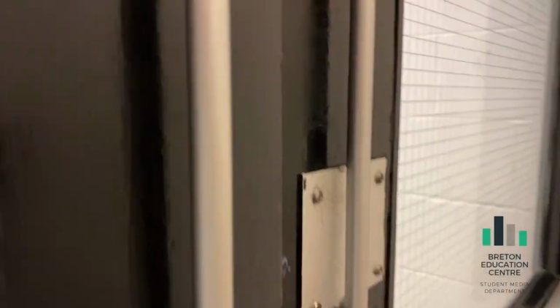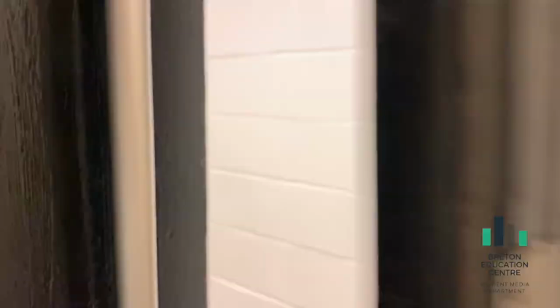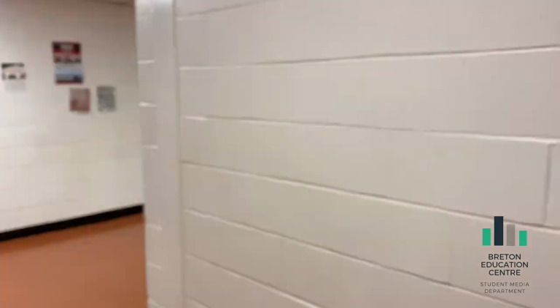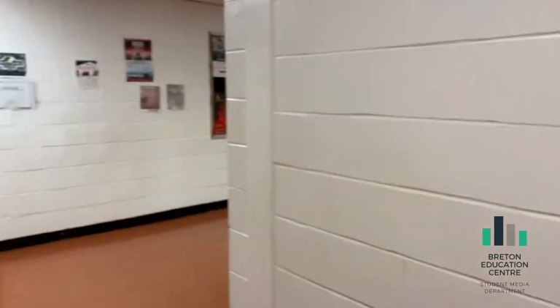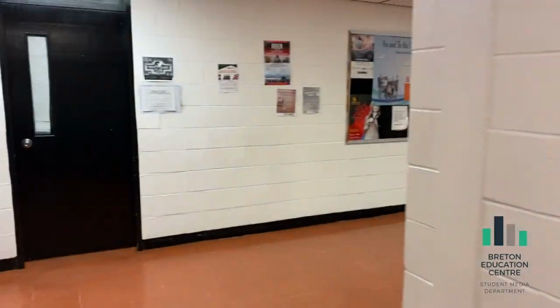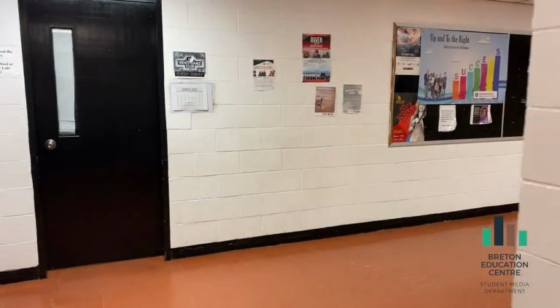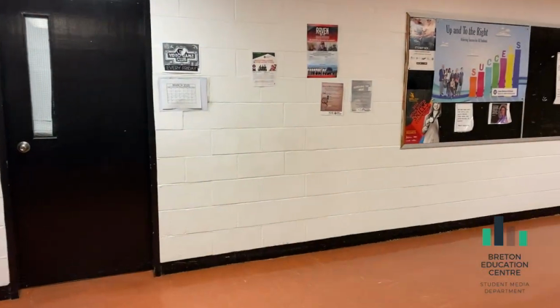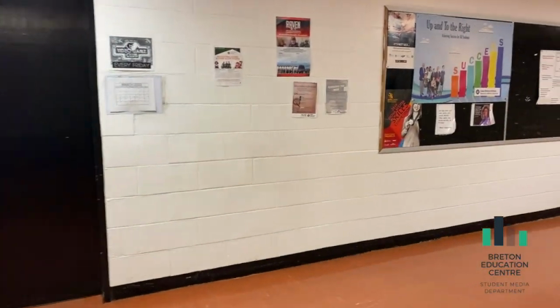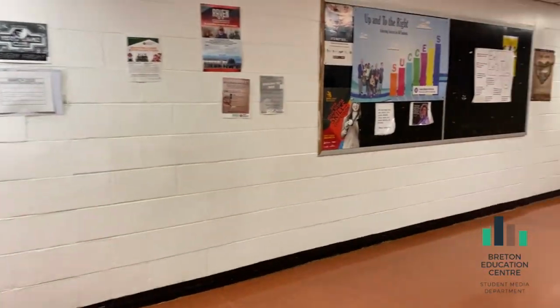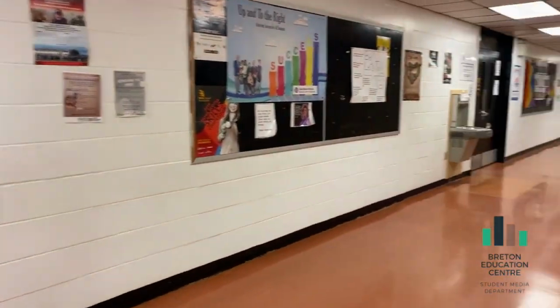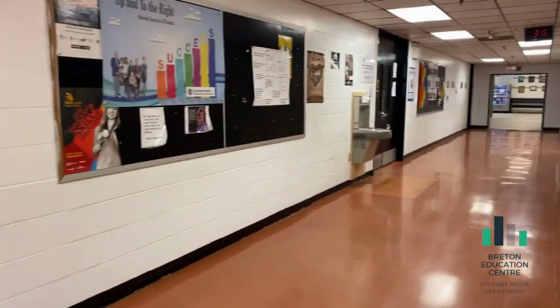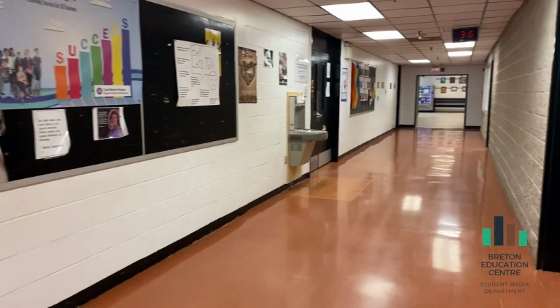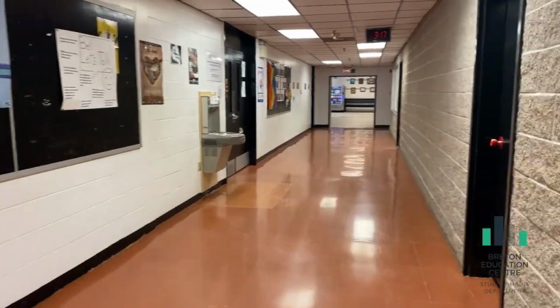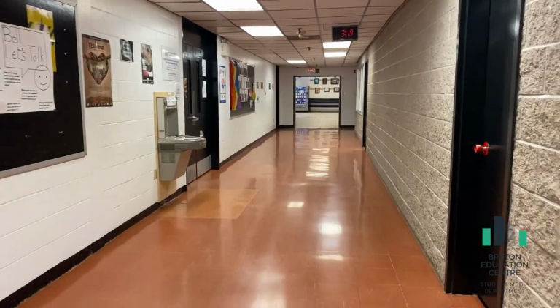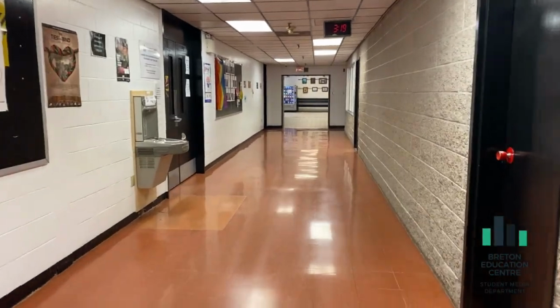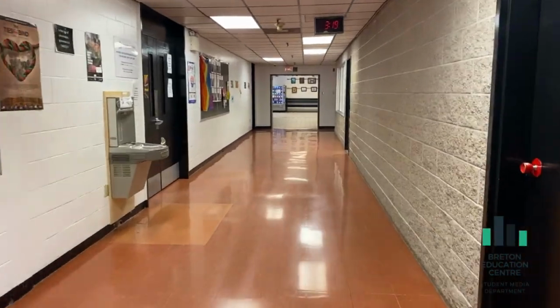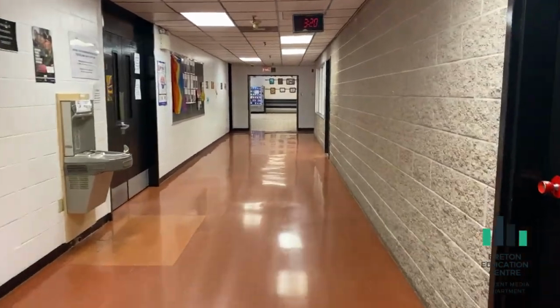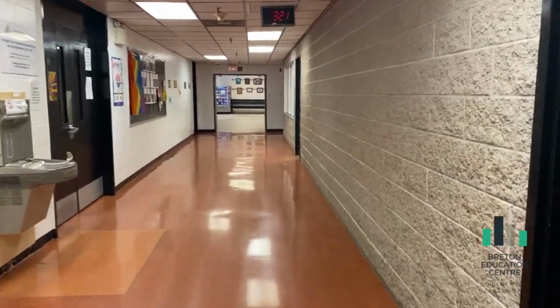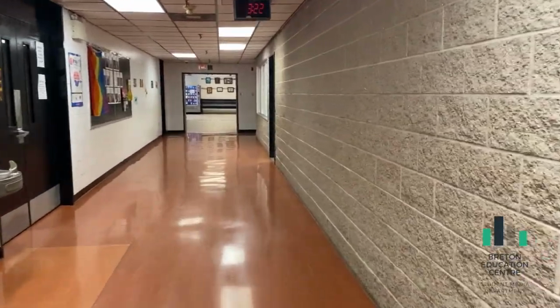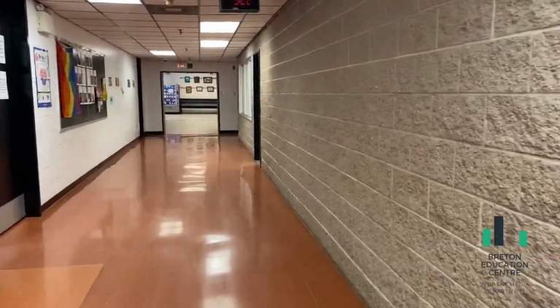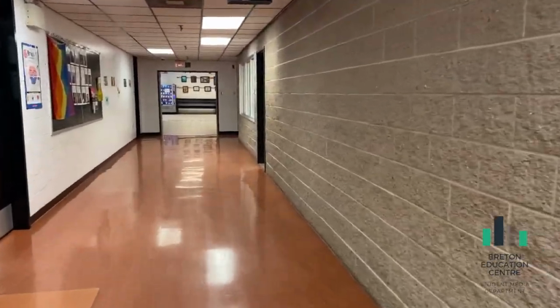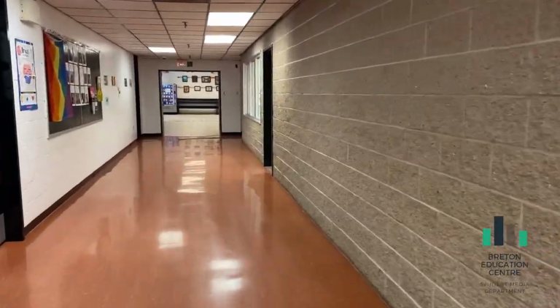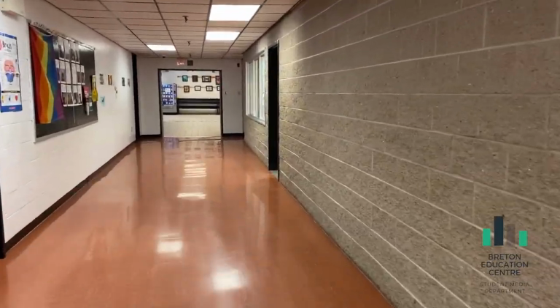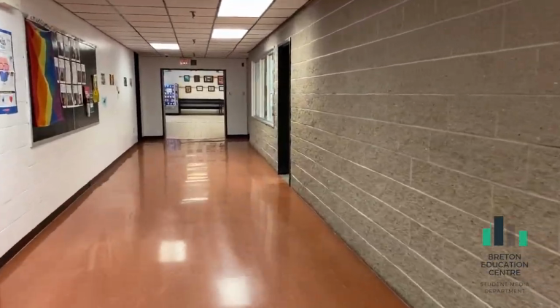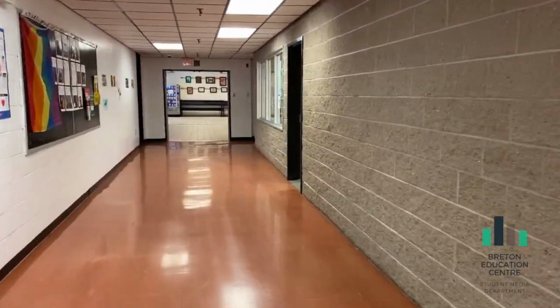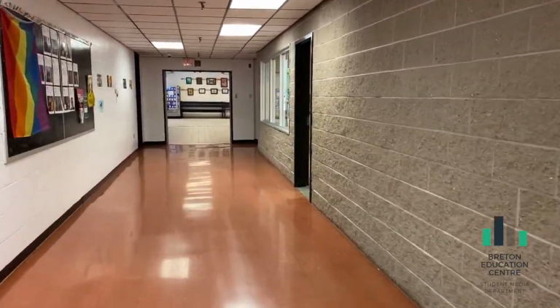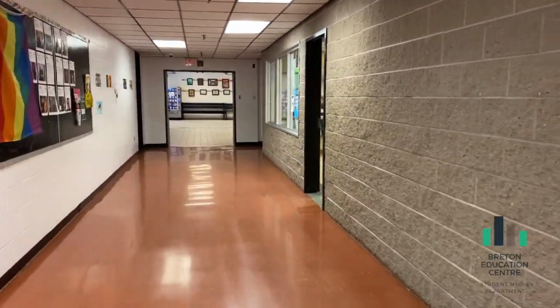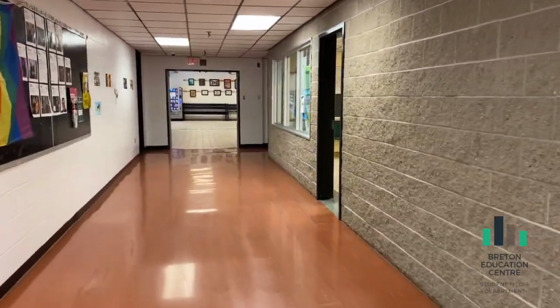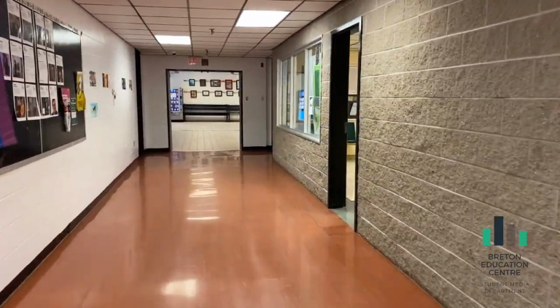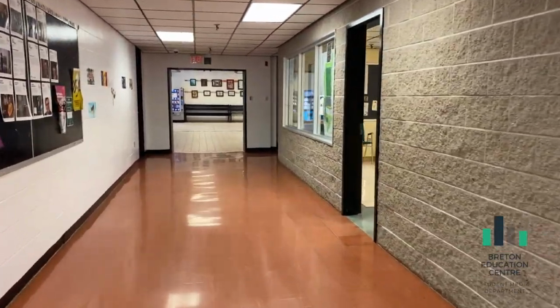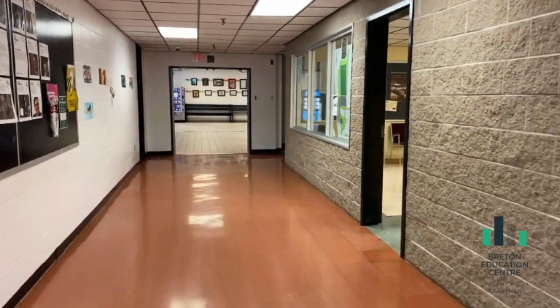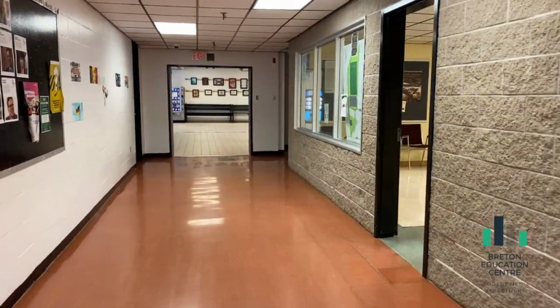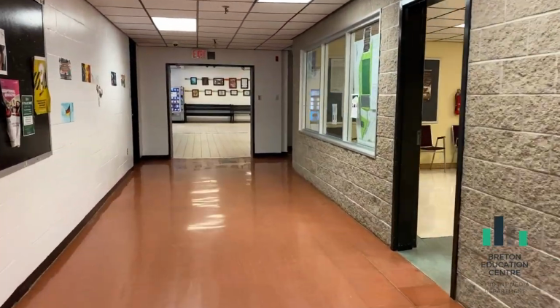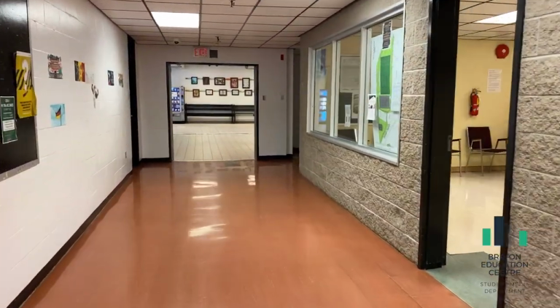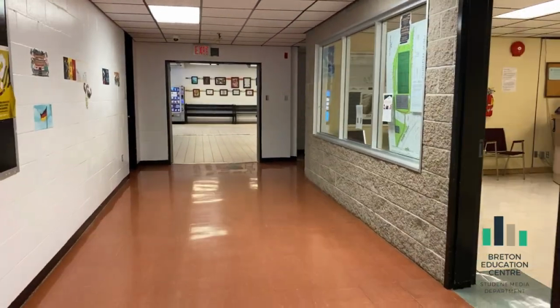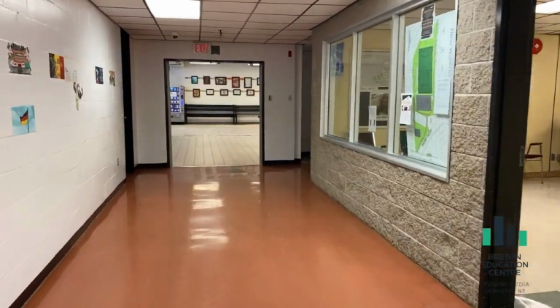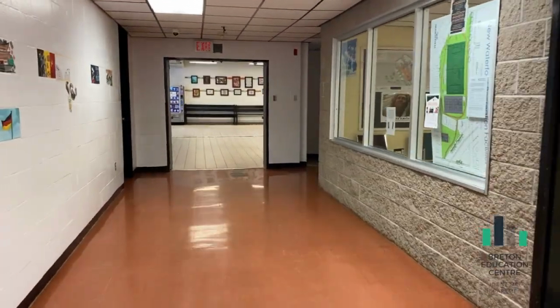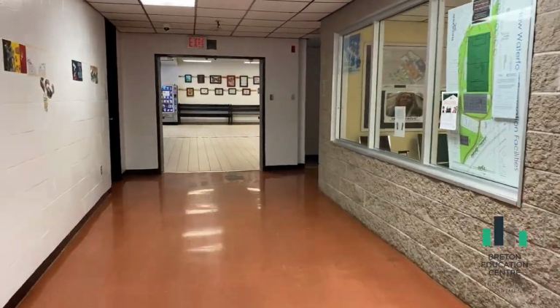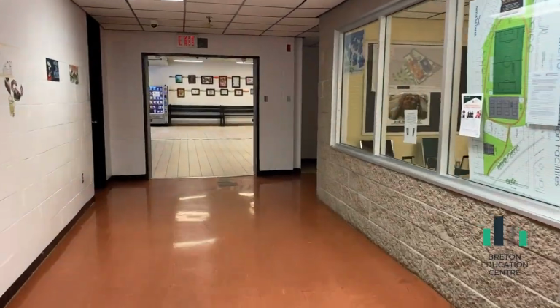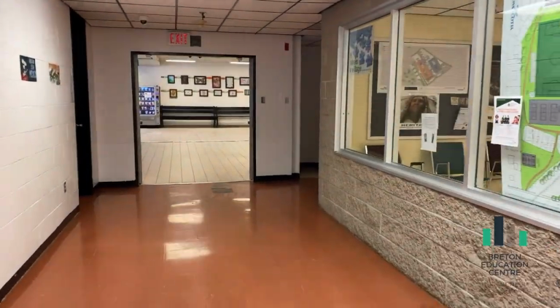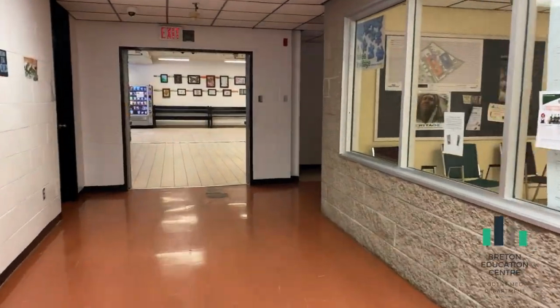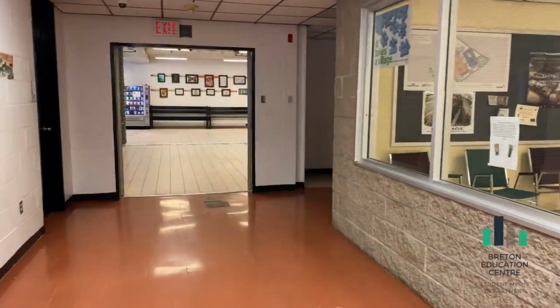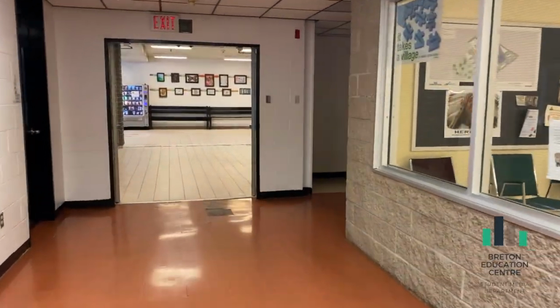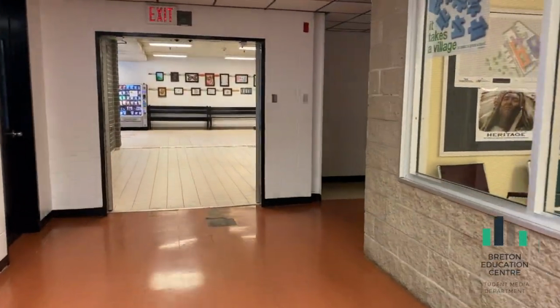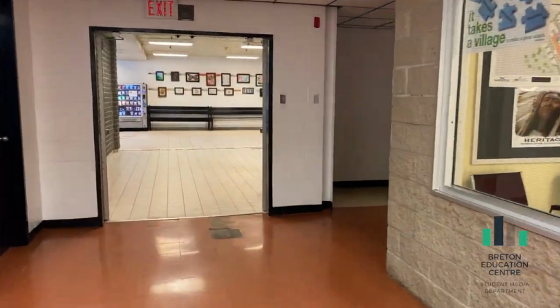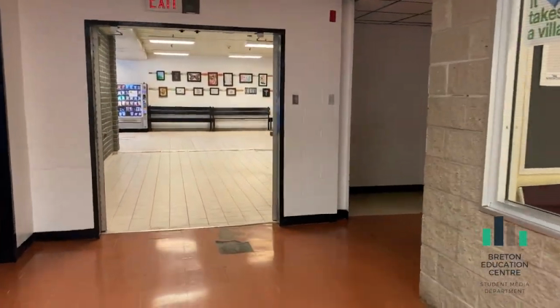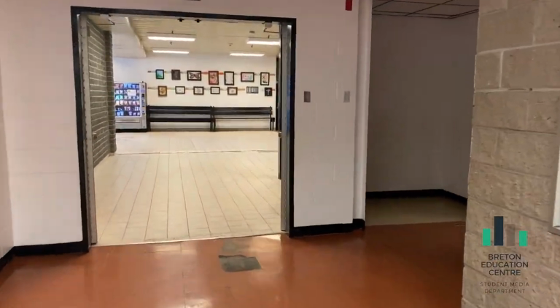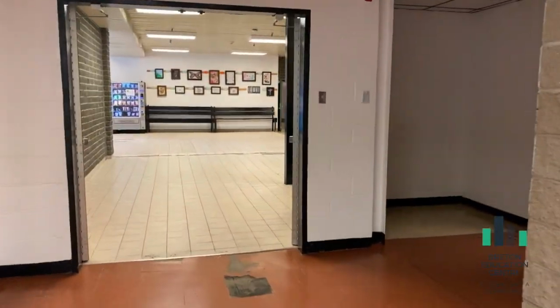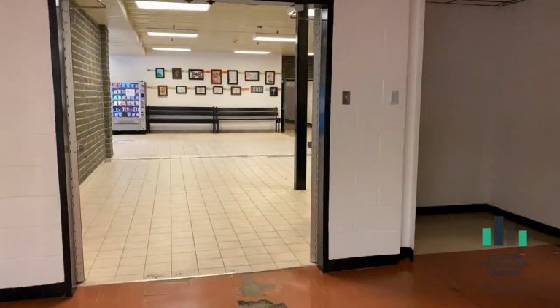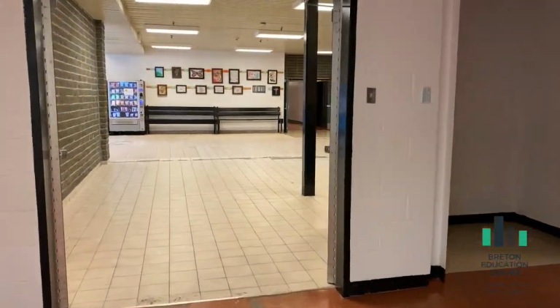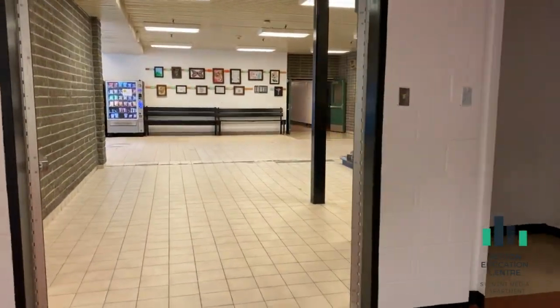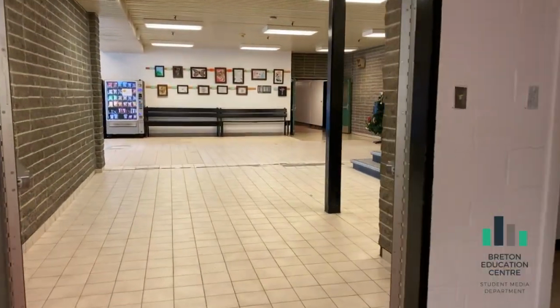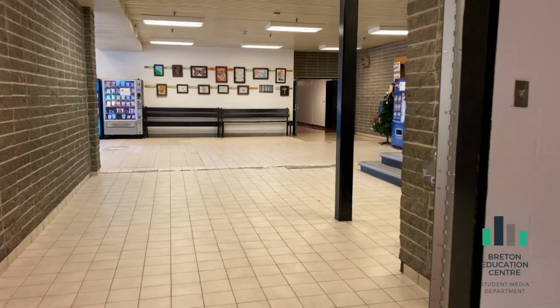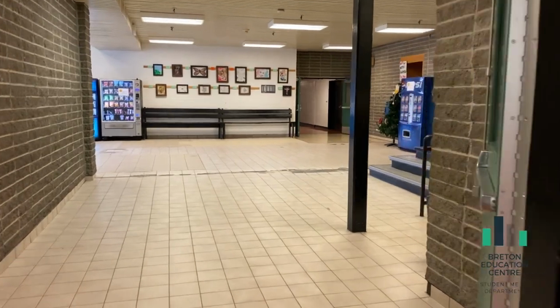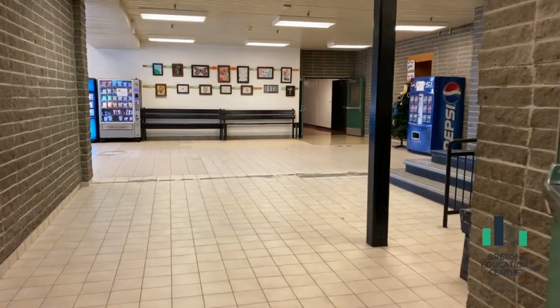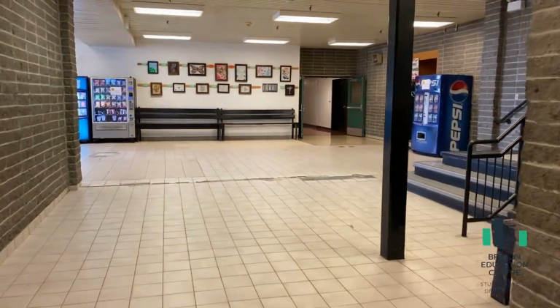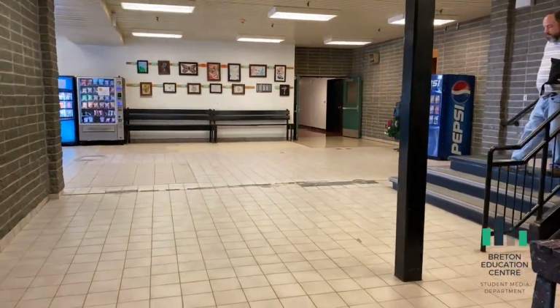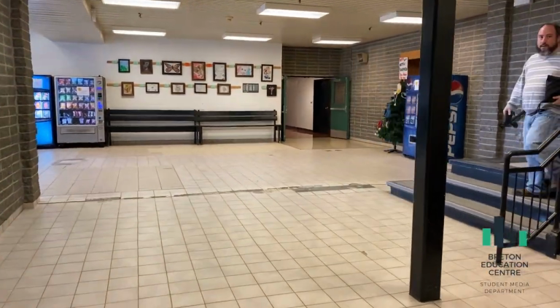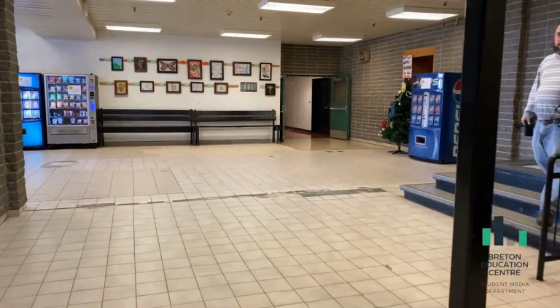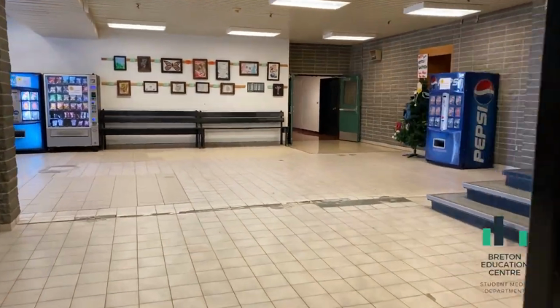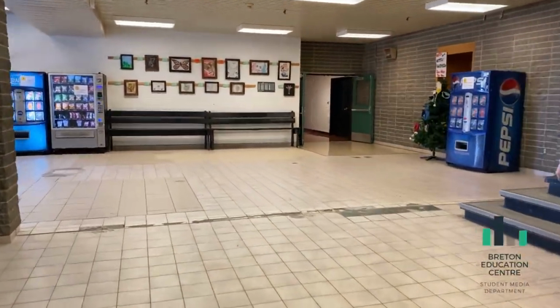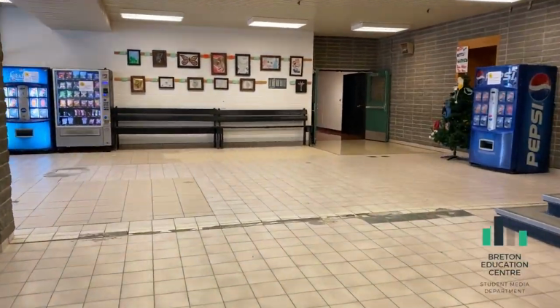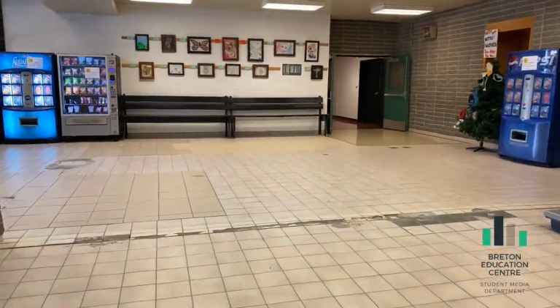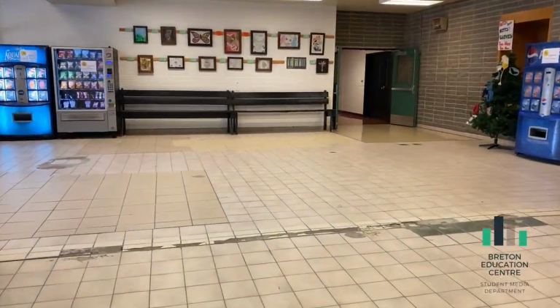Once we make it back up these stairs, administration, guidance, and the library are in this hallway as well. Let's go back upstairs.